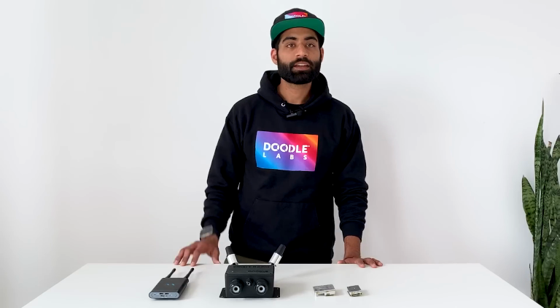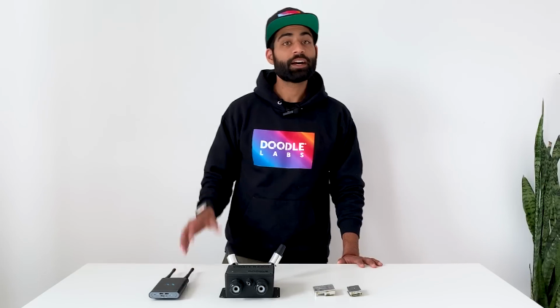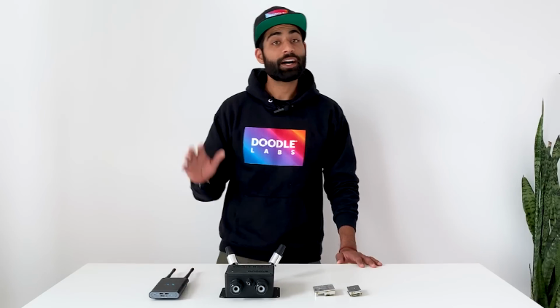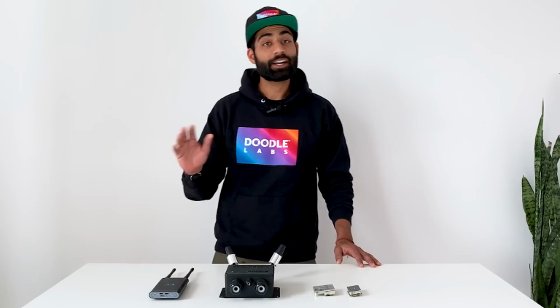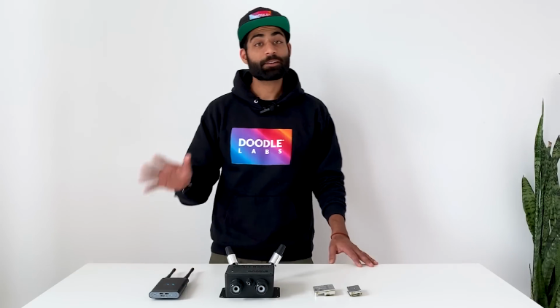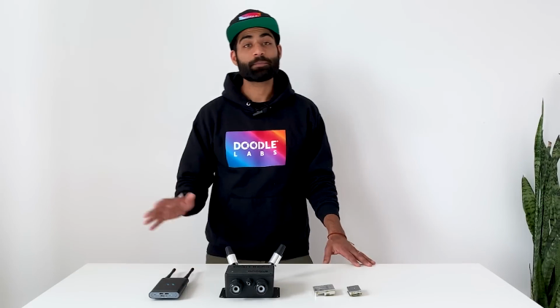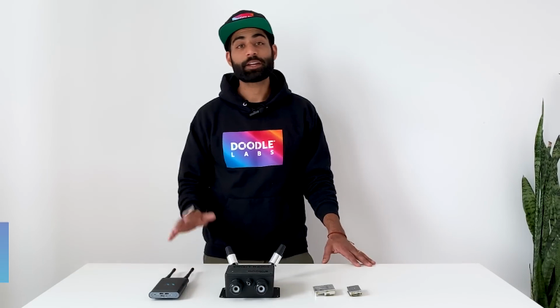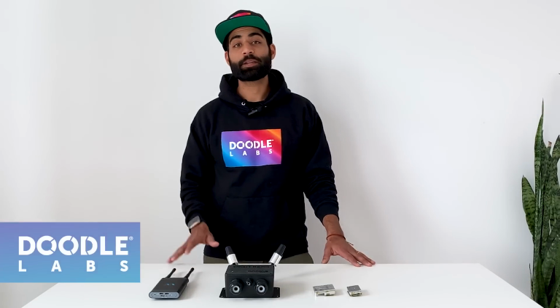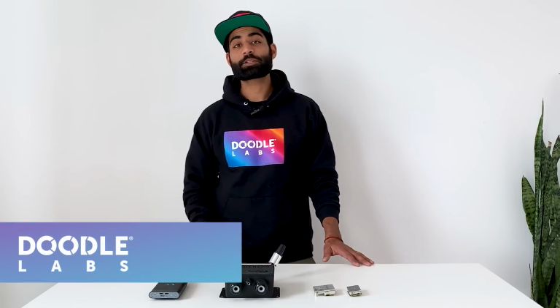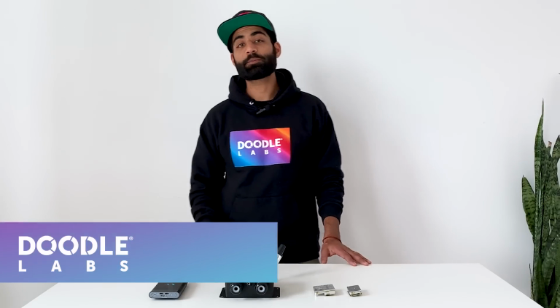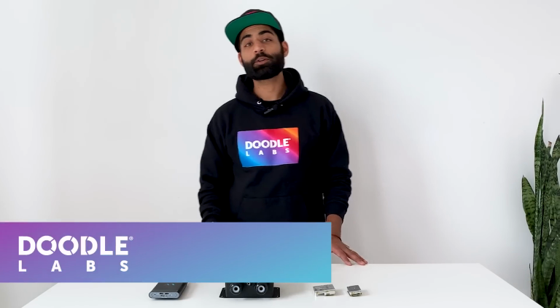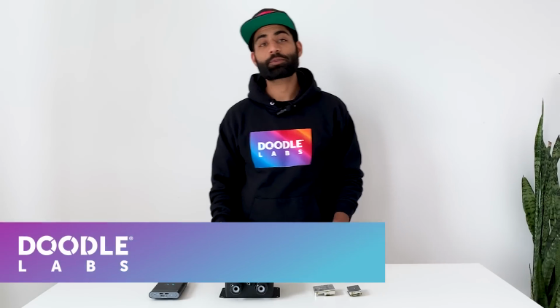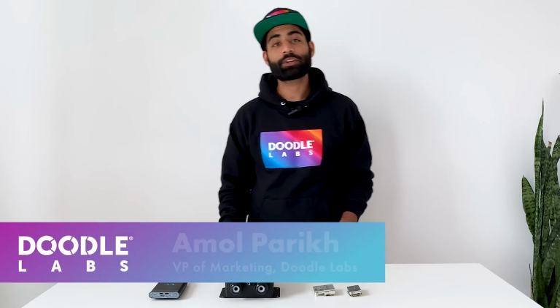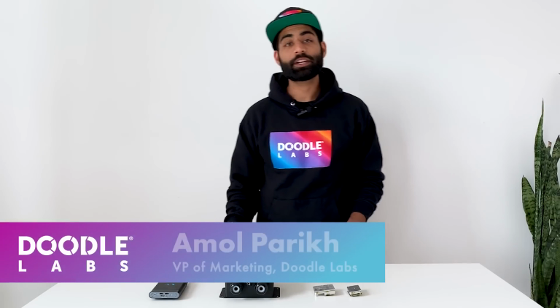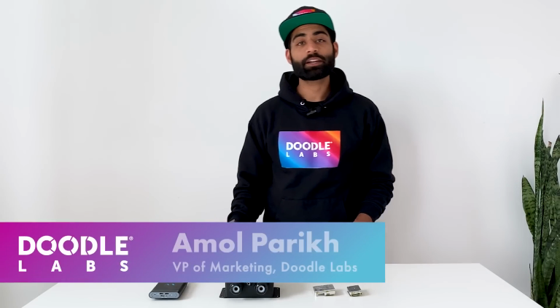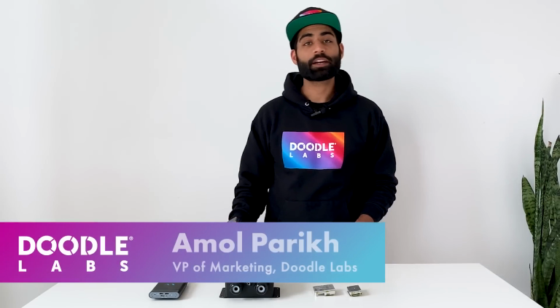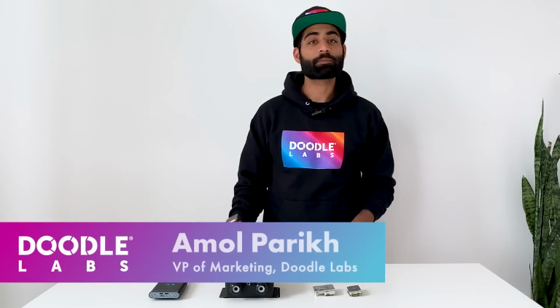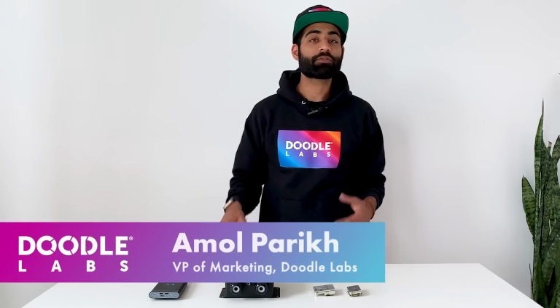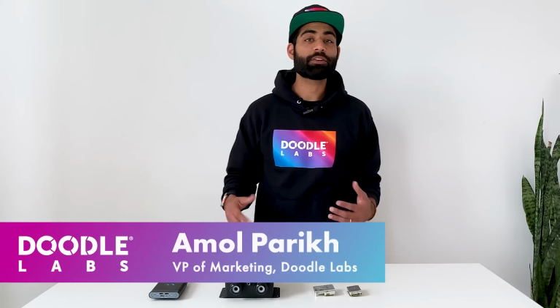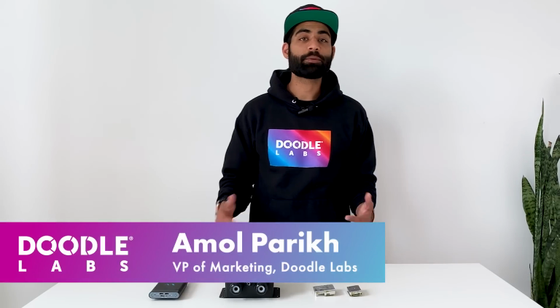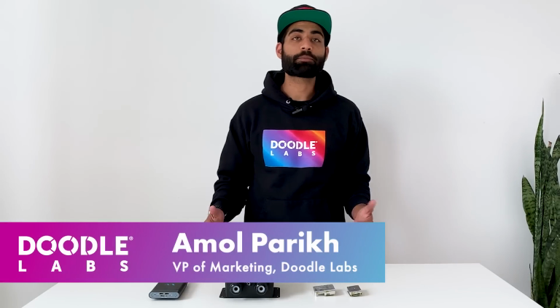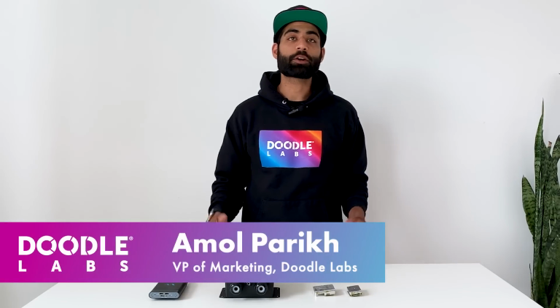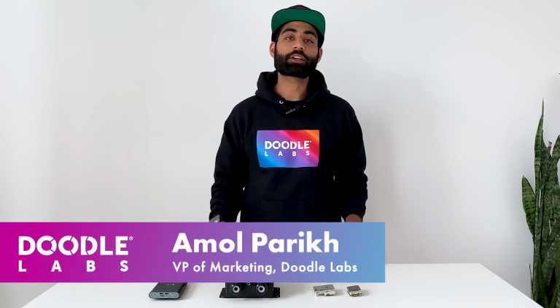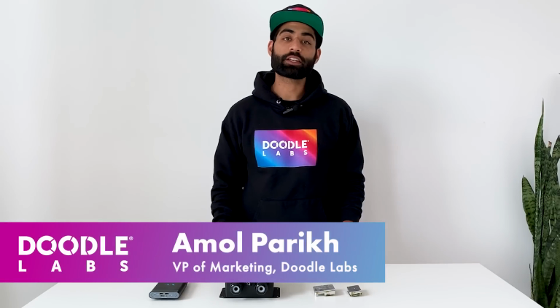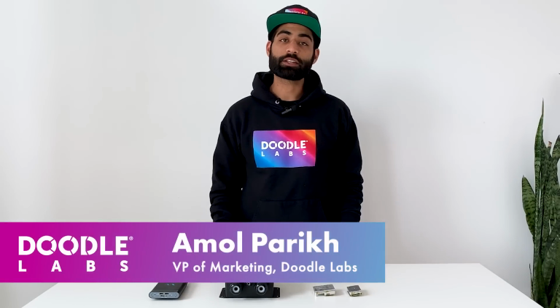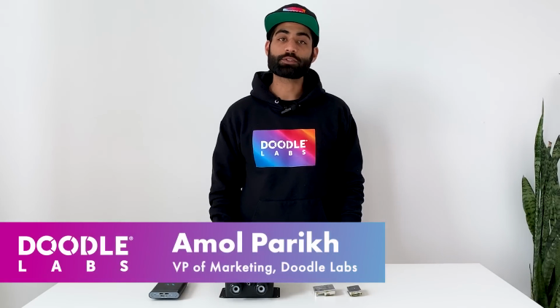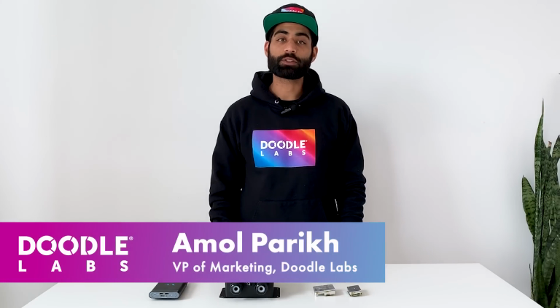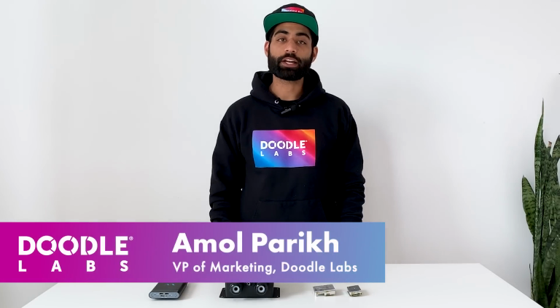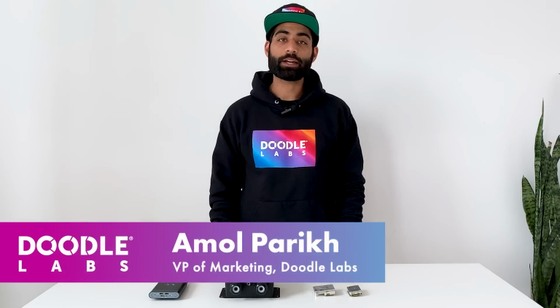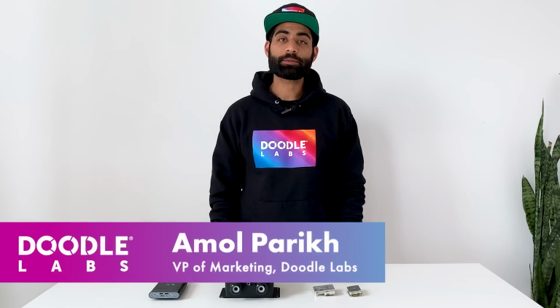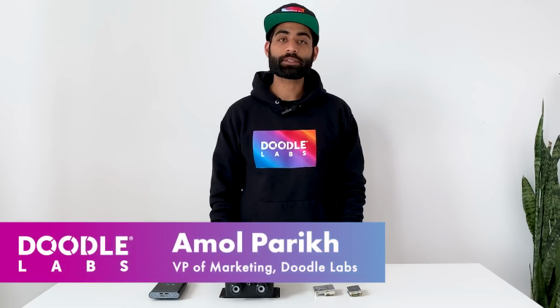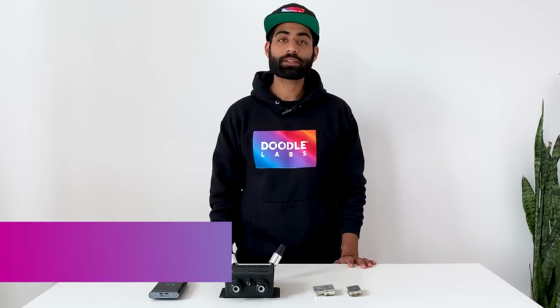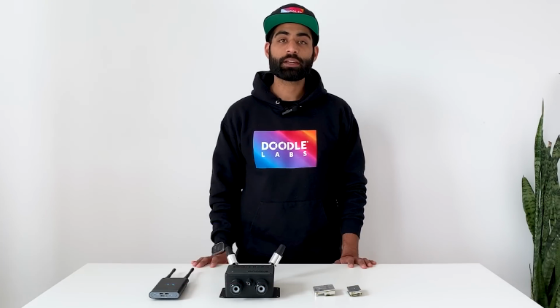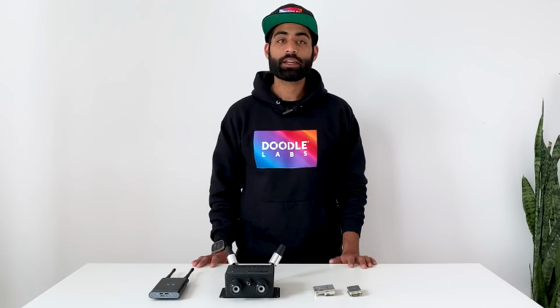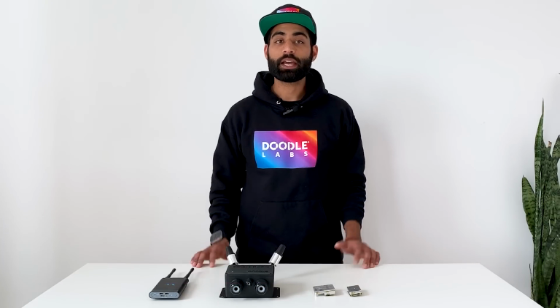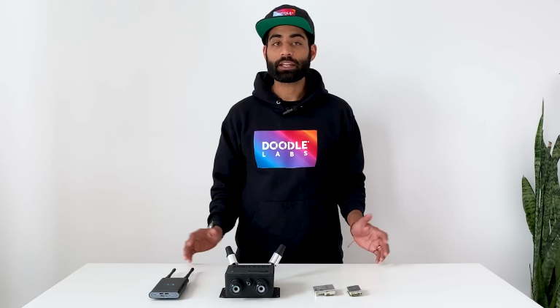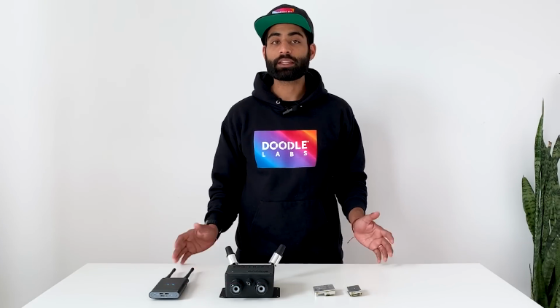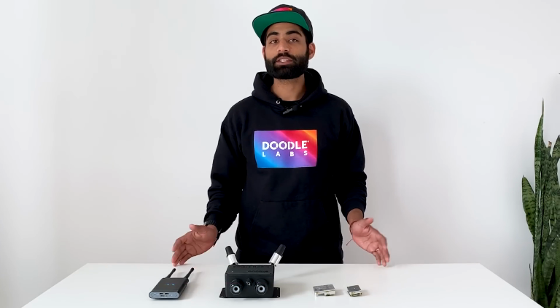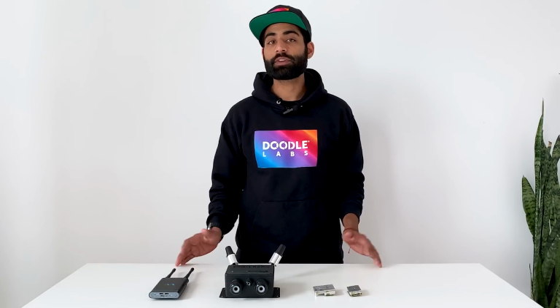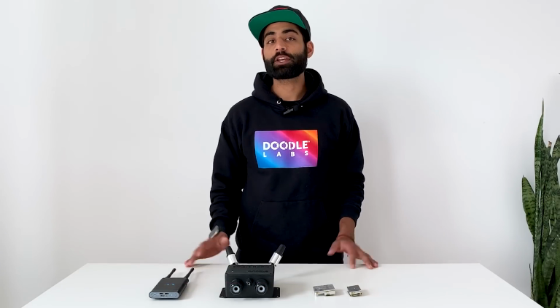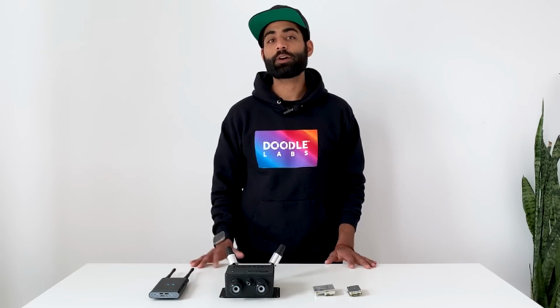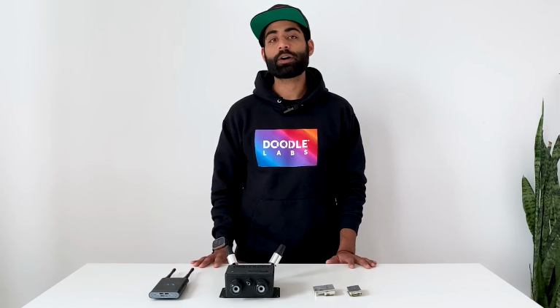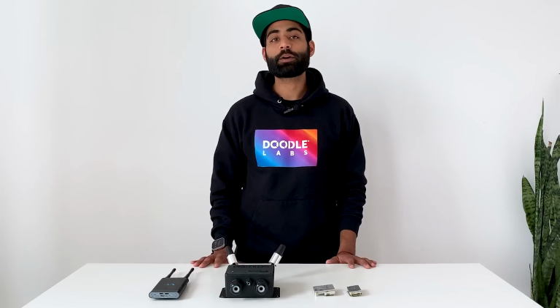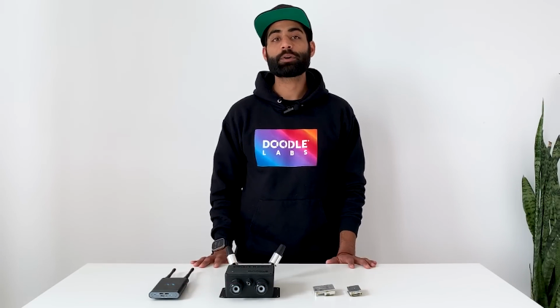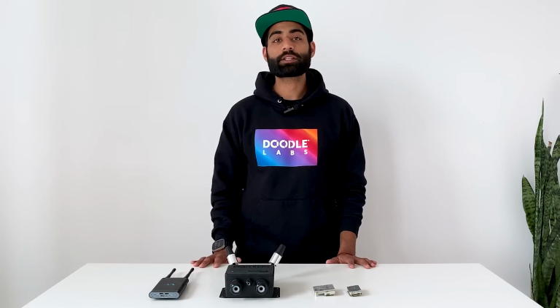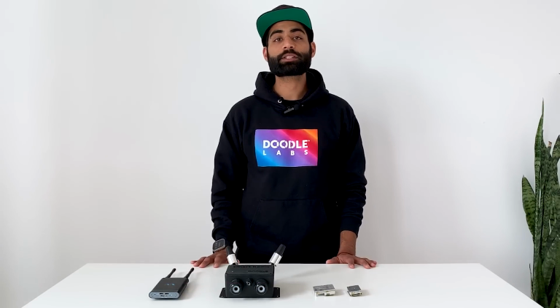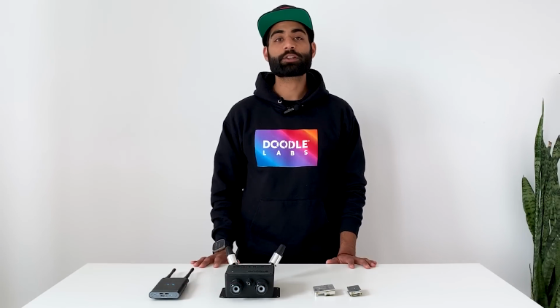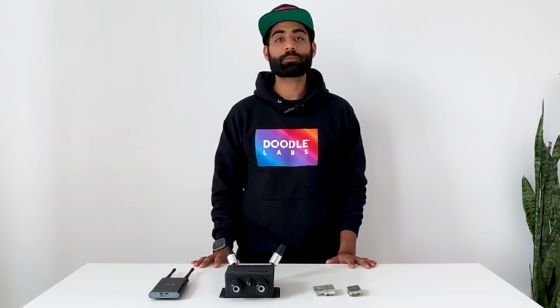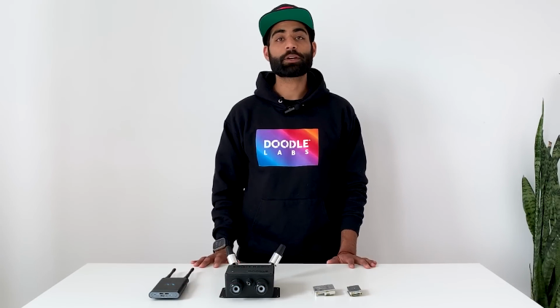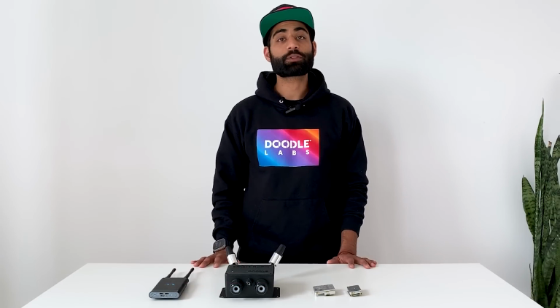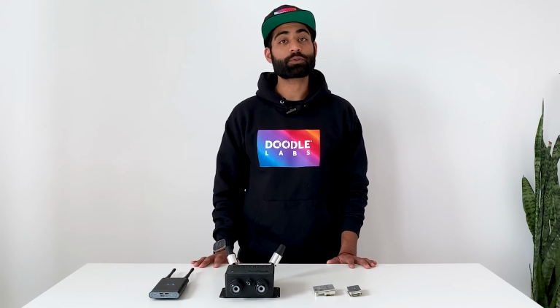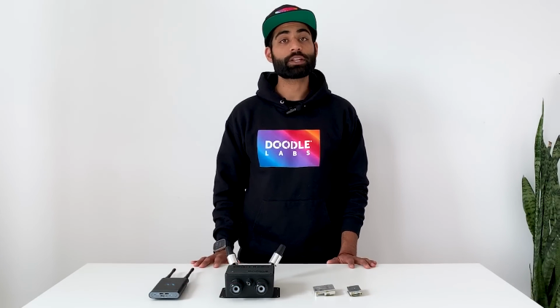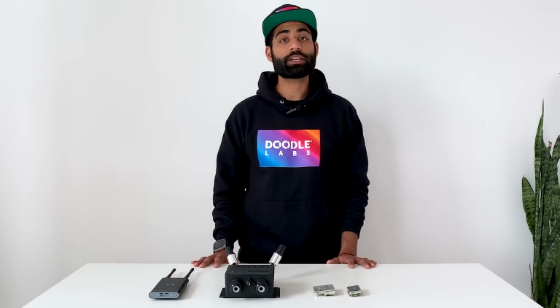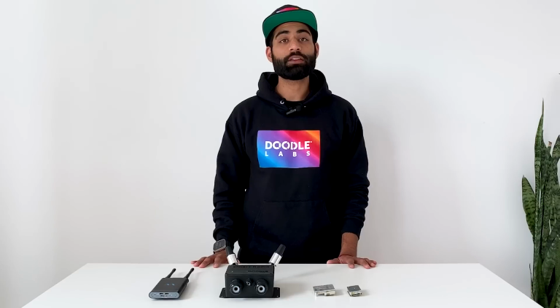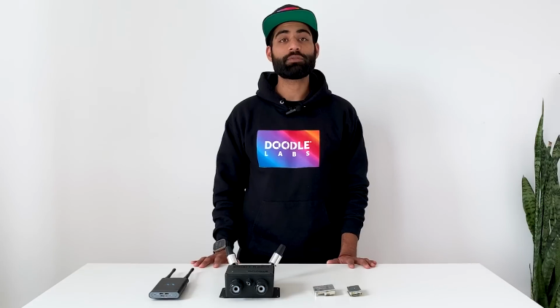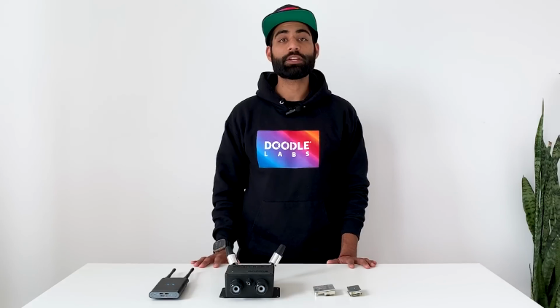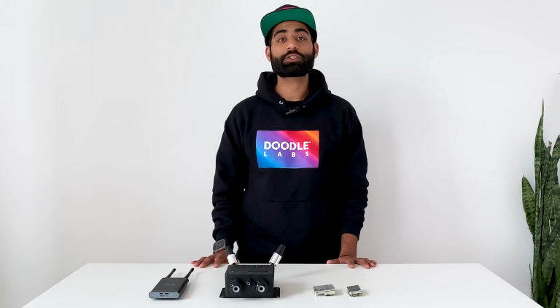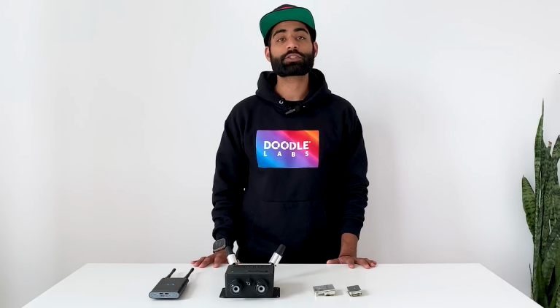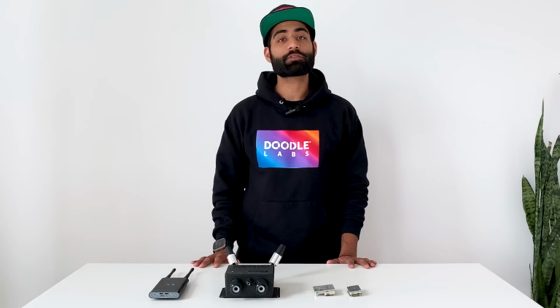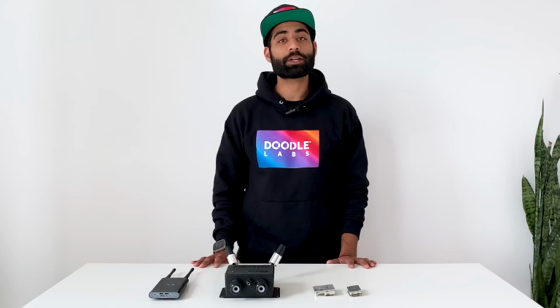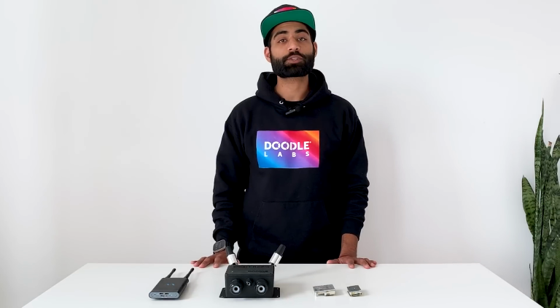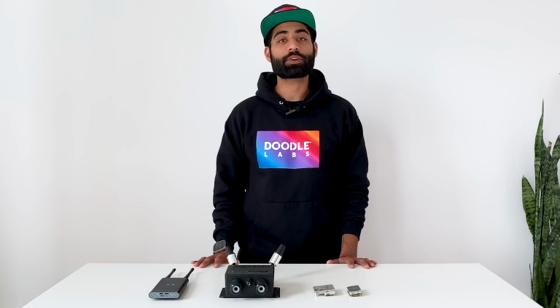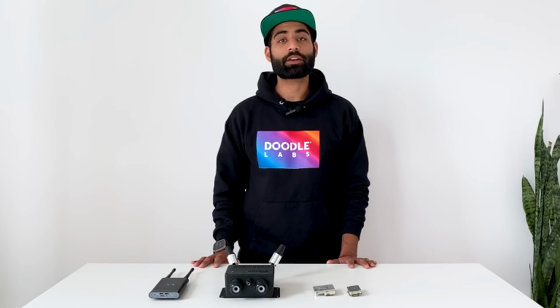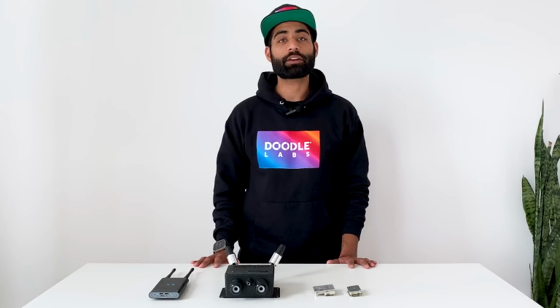Hi, my name is Amol Parikh. I'm the VP of Marketing at Doodle Labs, and in this video, I wanted to tell you about three key features of MeshRider.